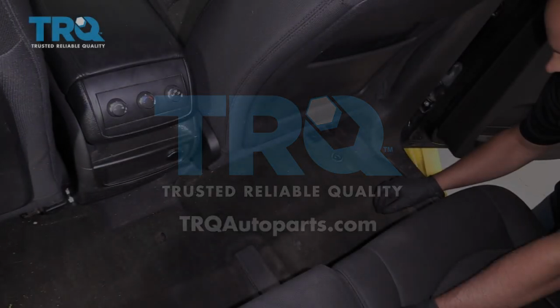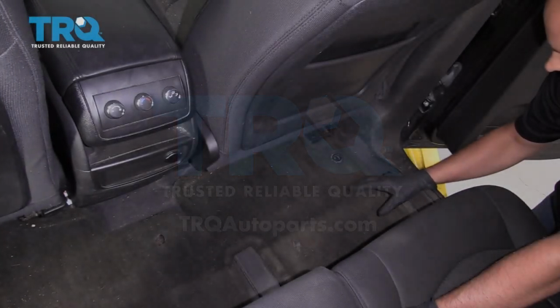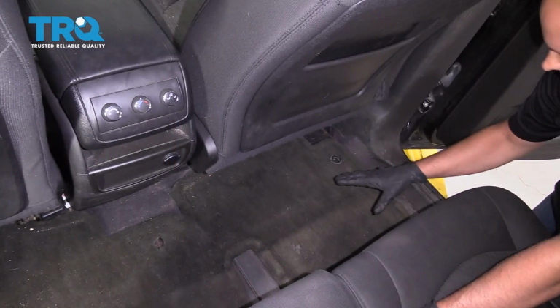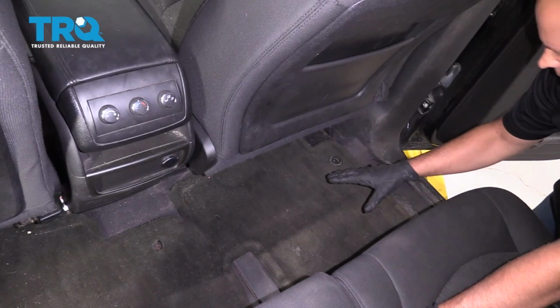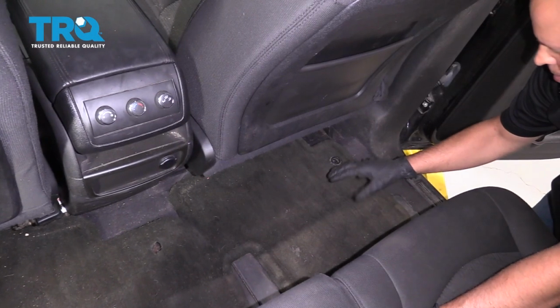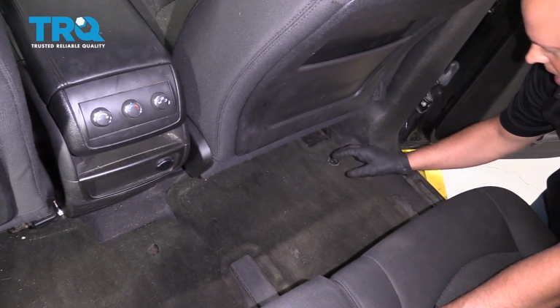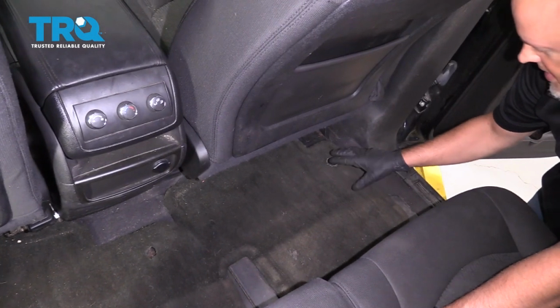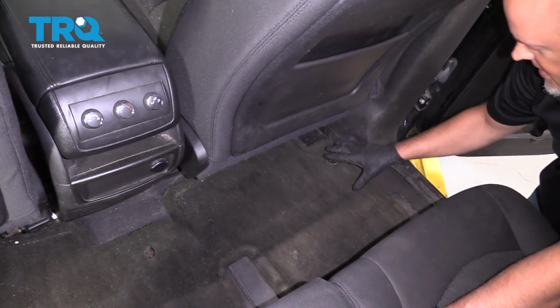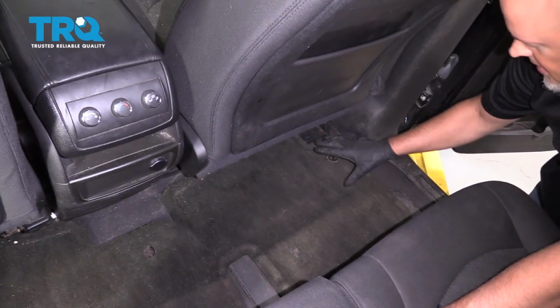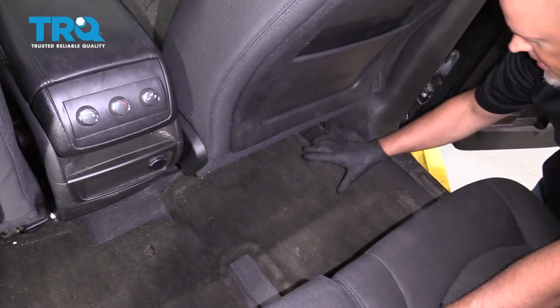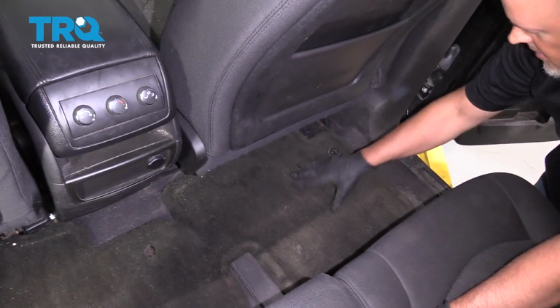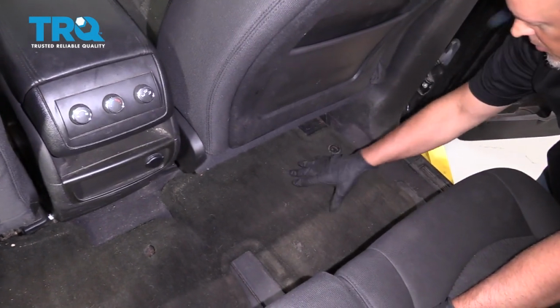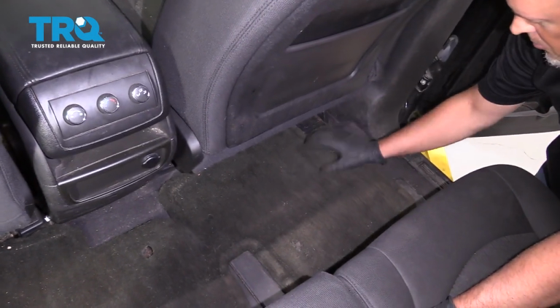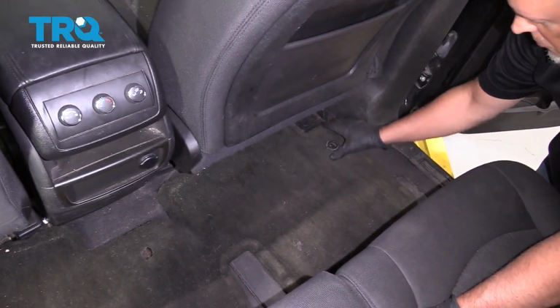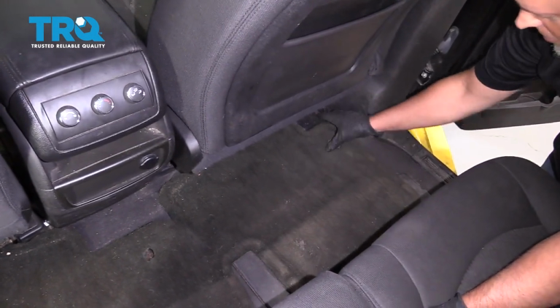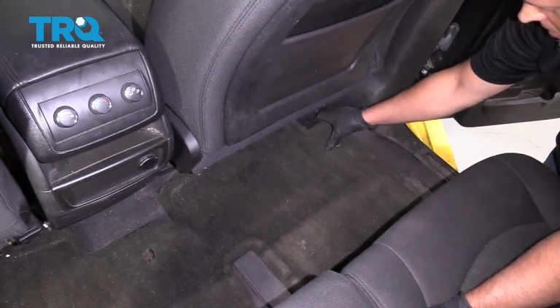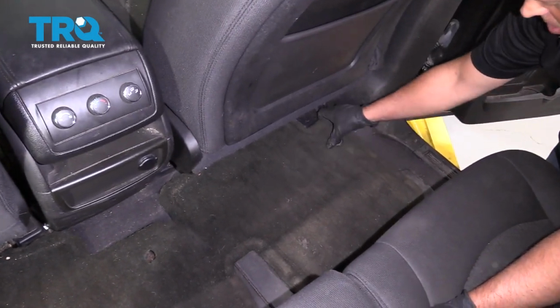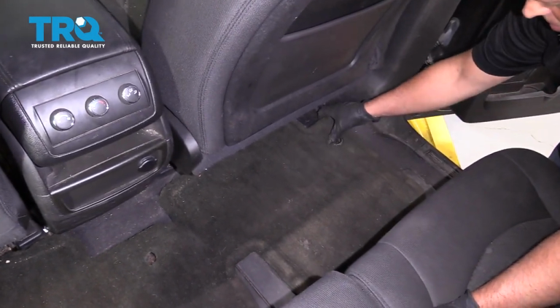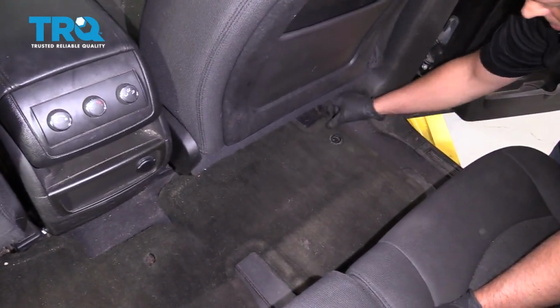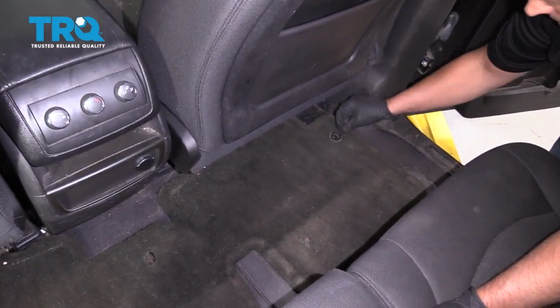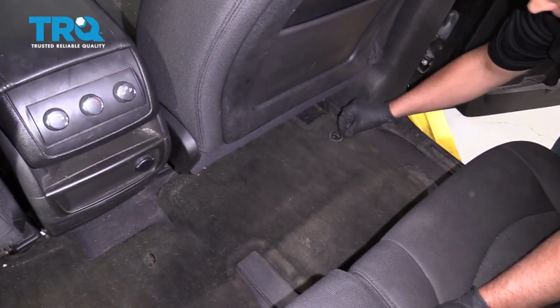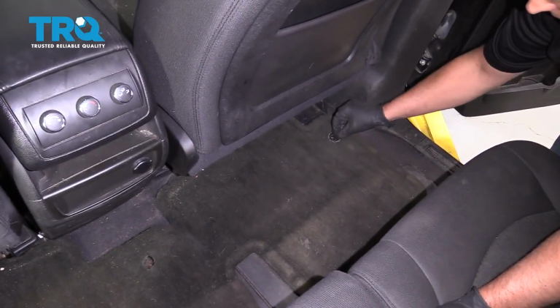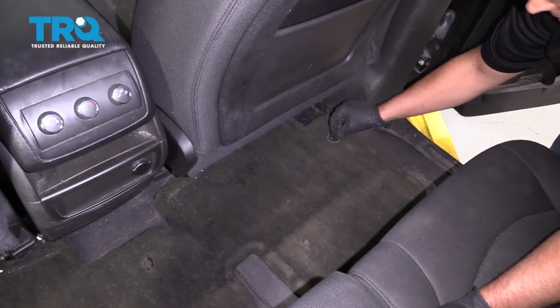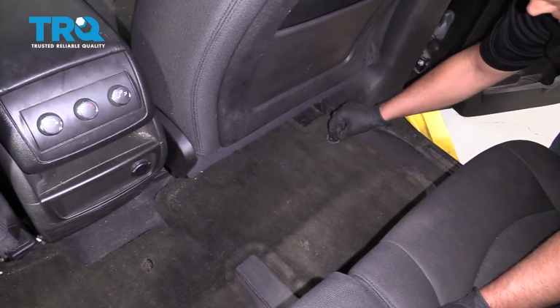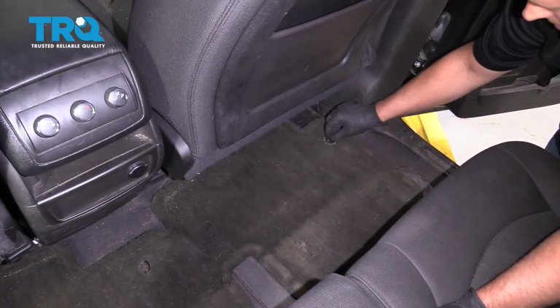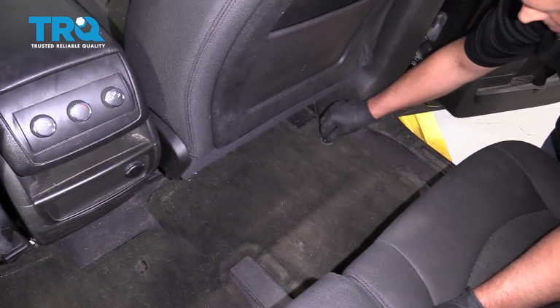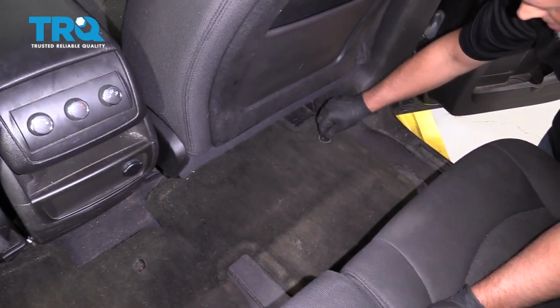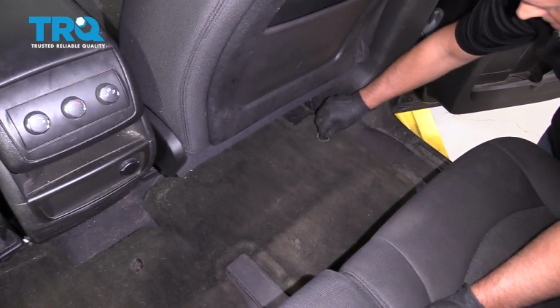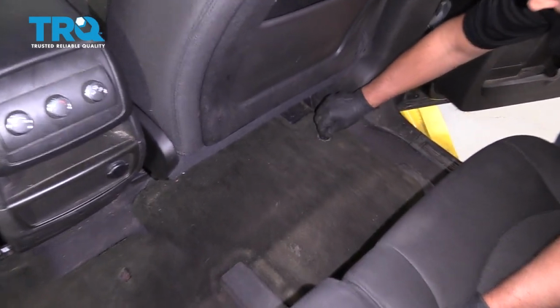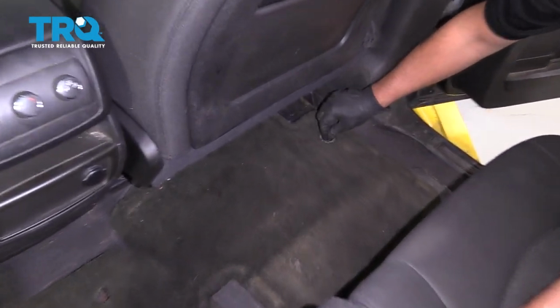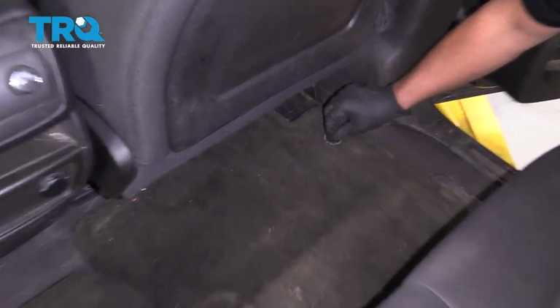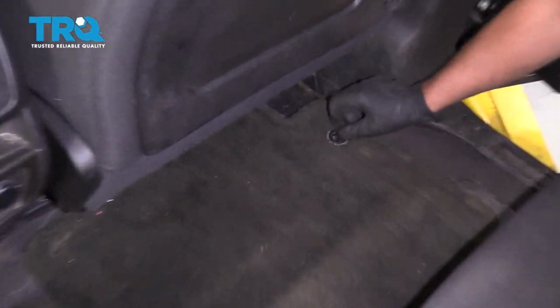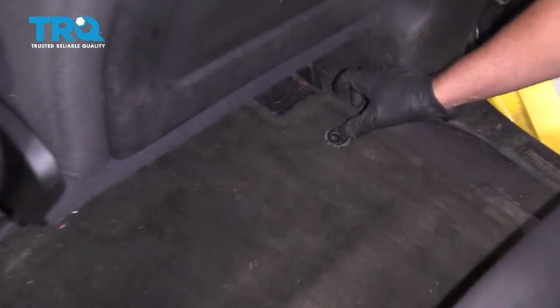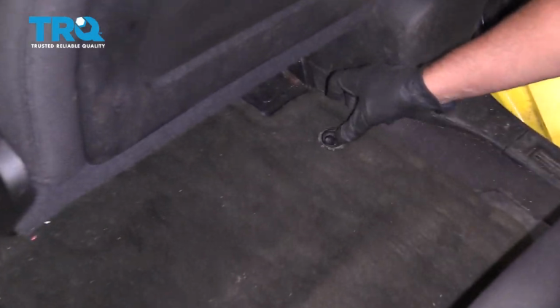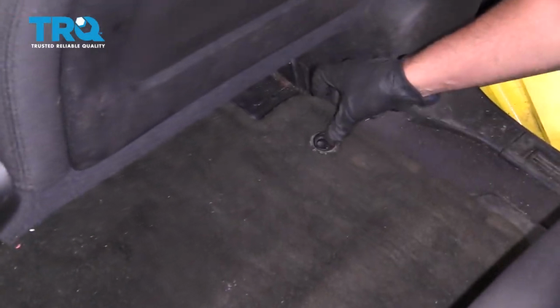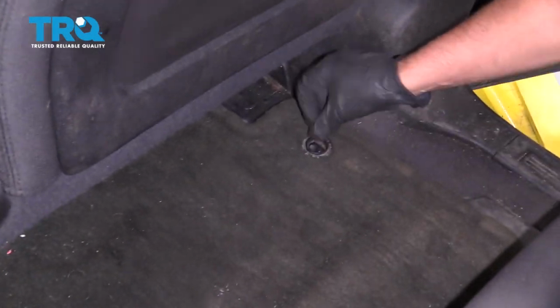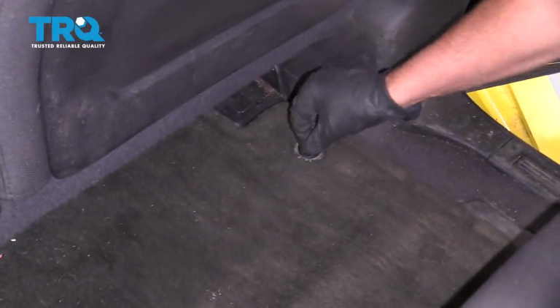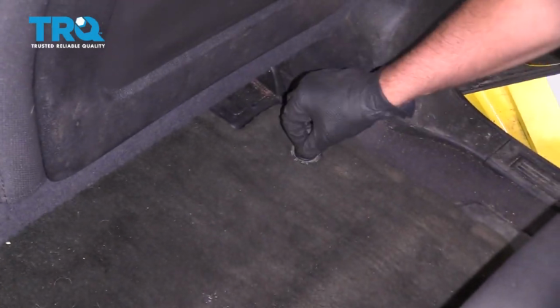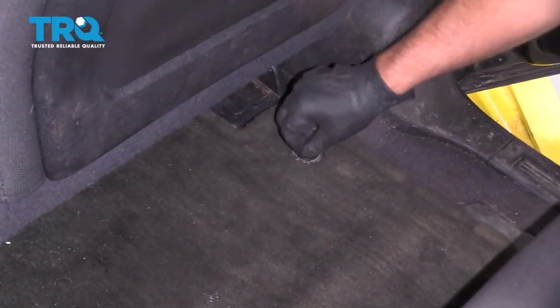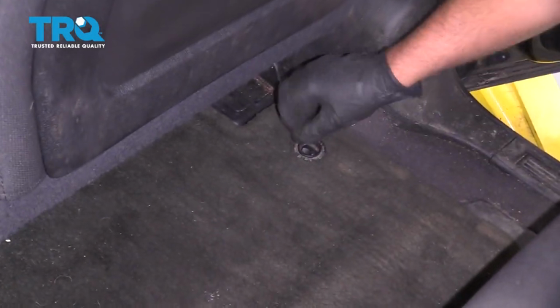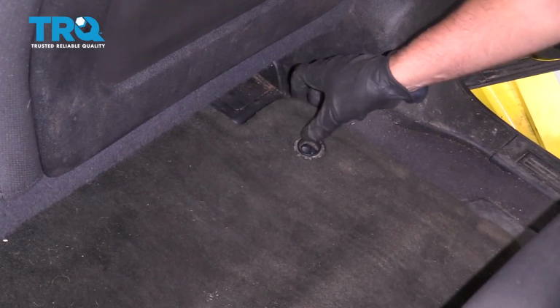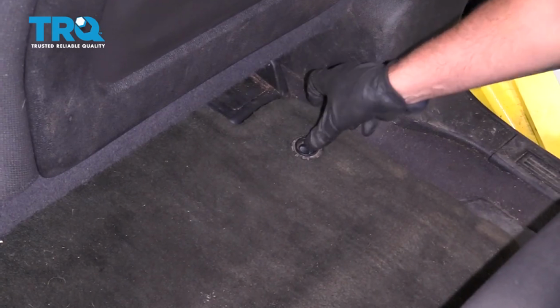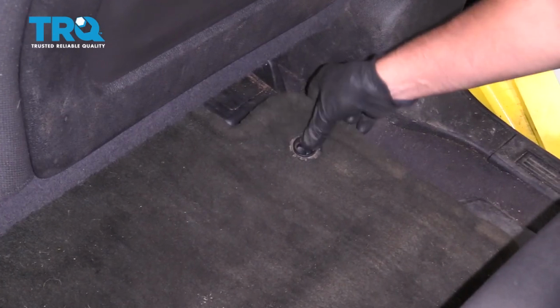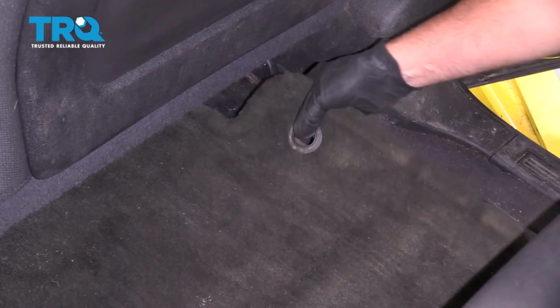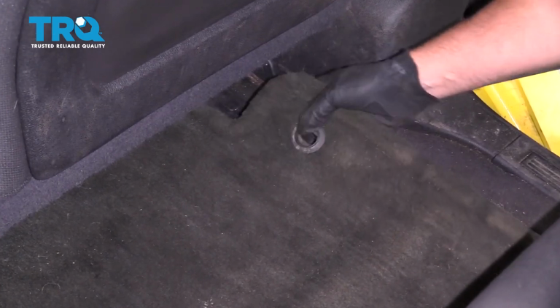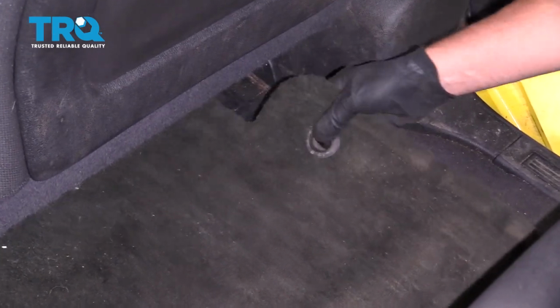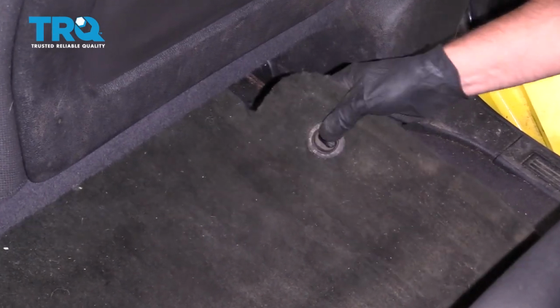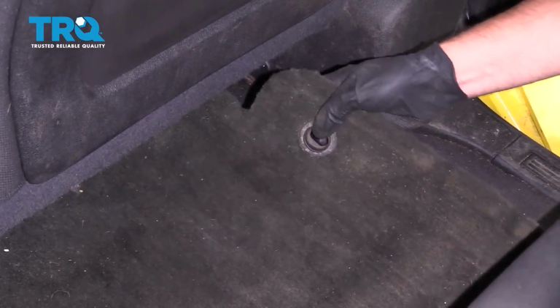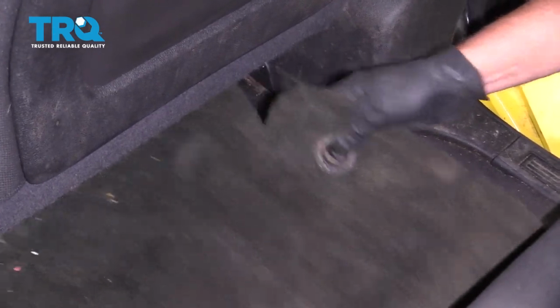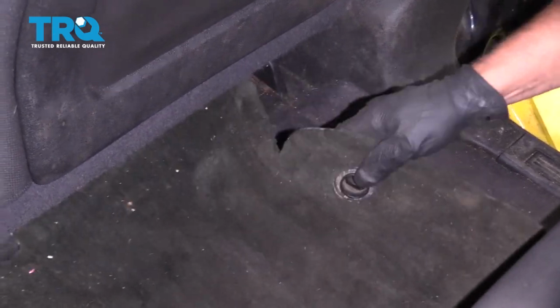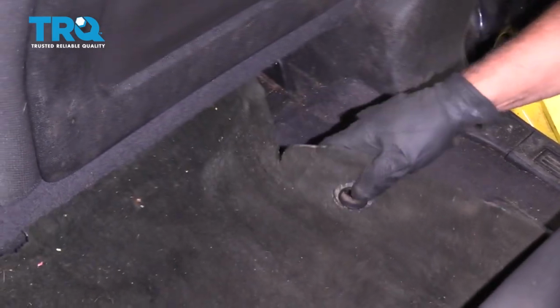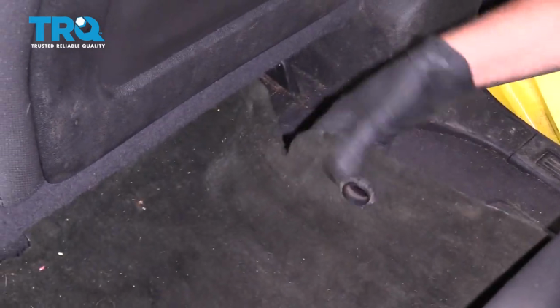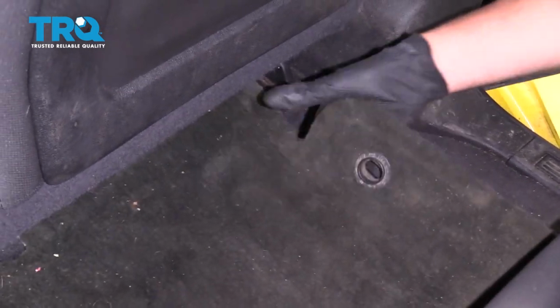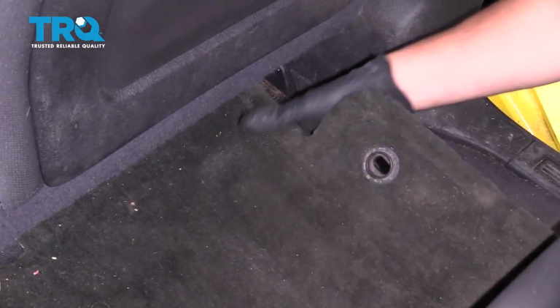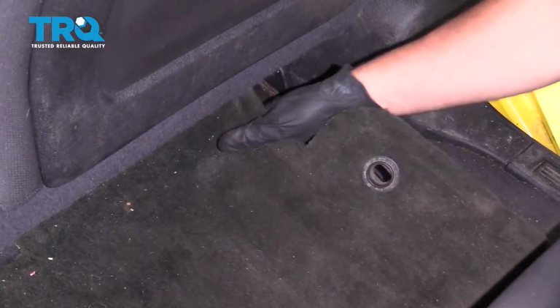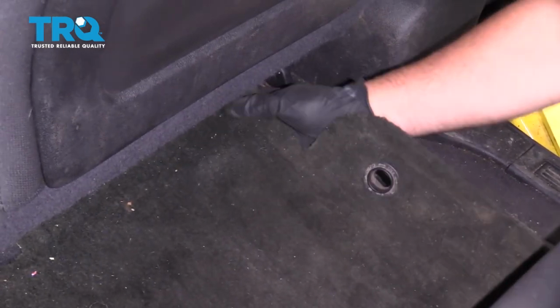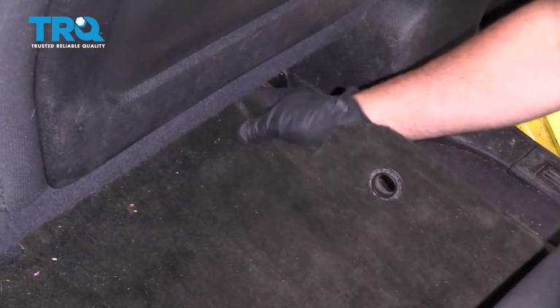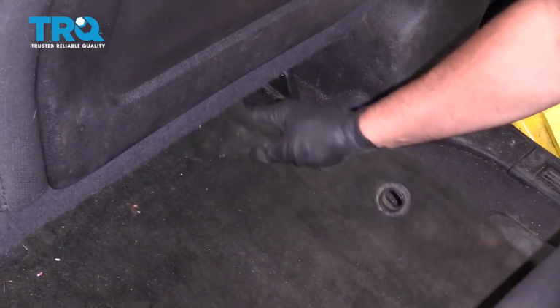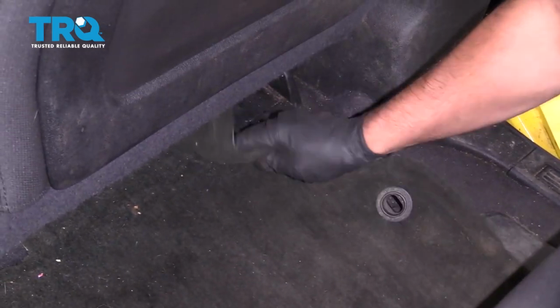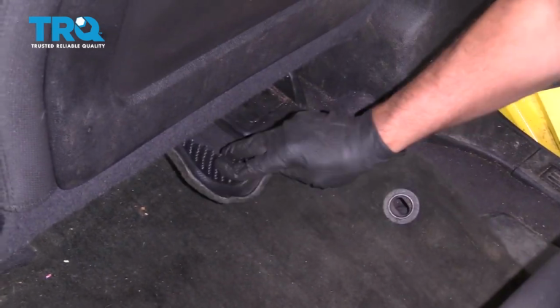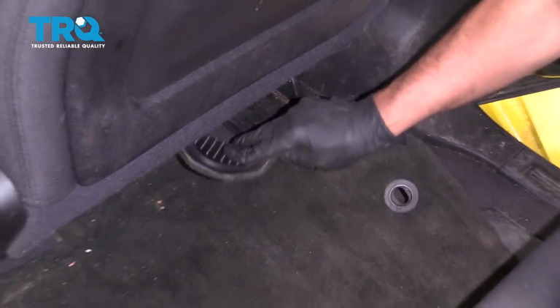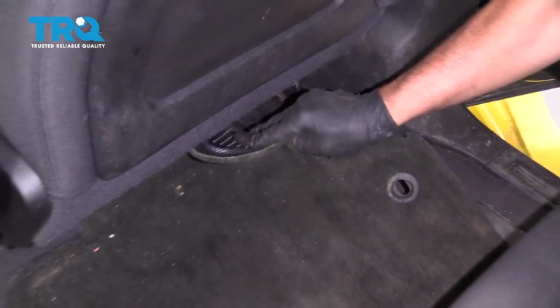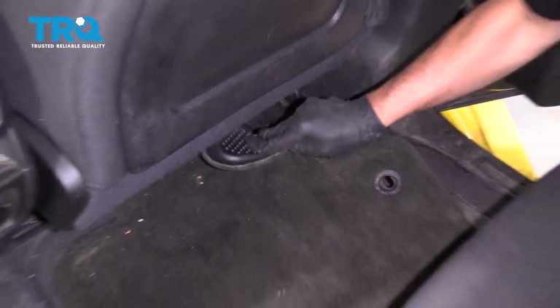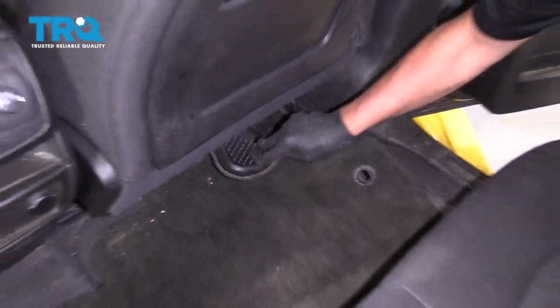In the back seat, remove the carpet right here. There is a twist lock — twist that and slide this out of the way.